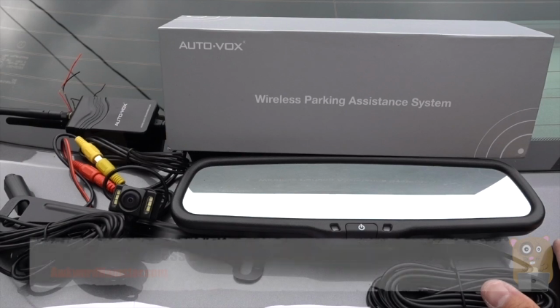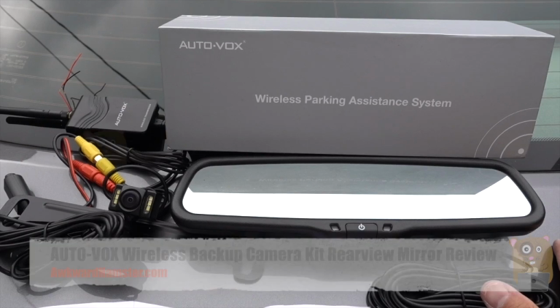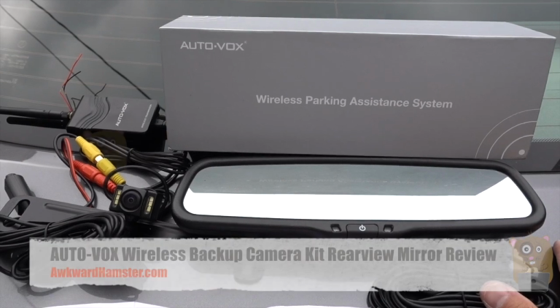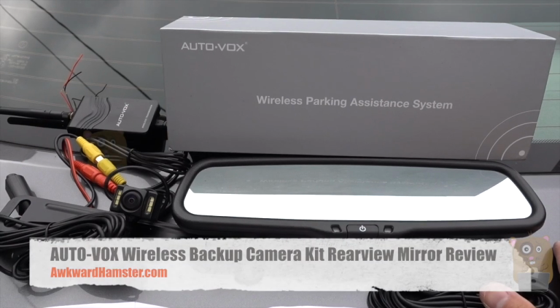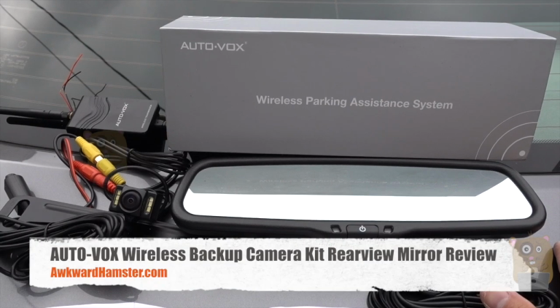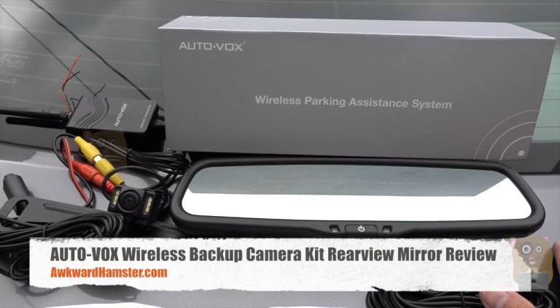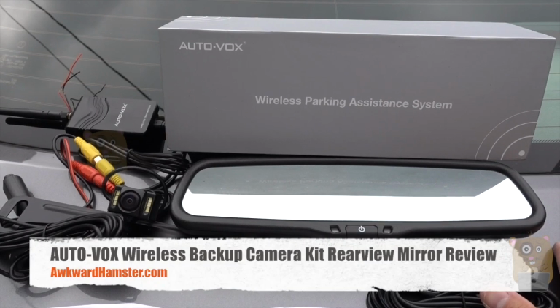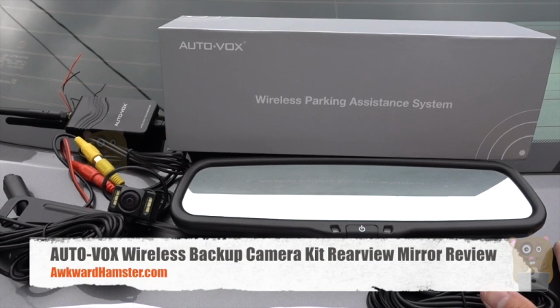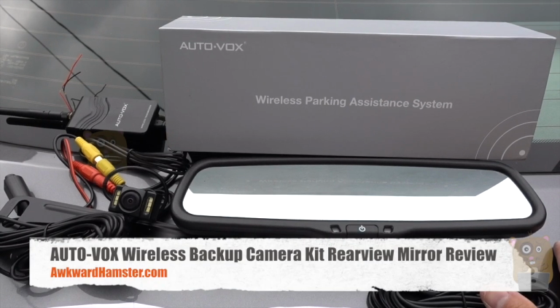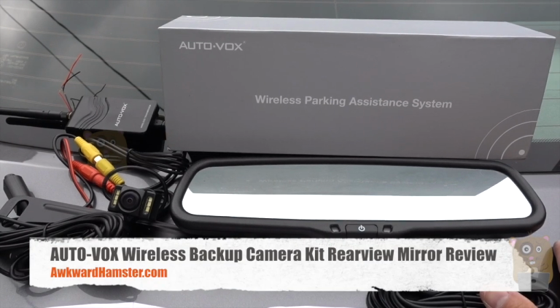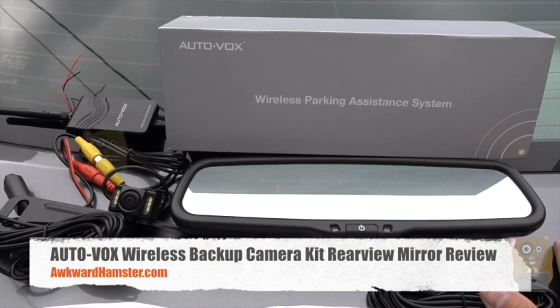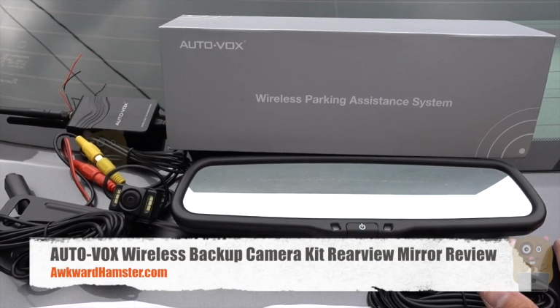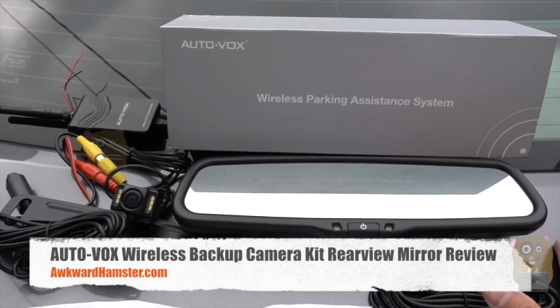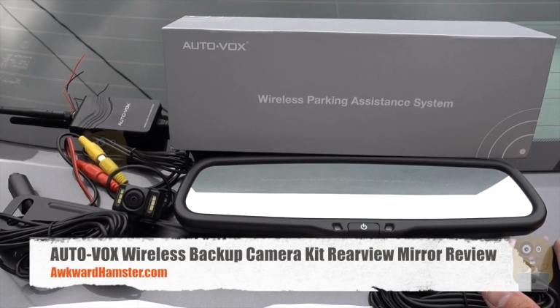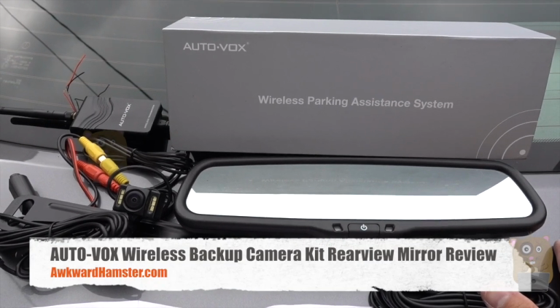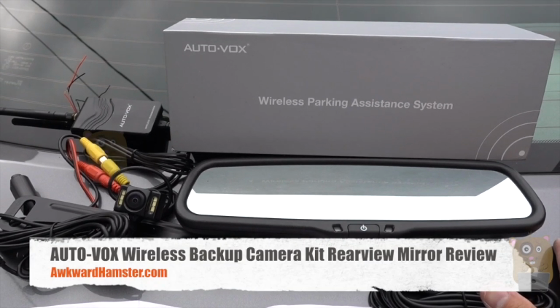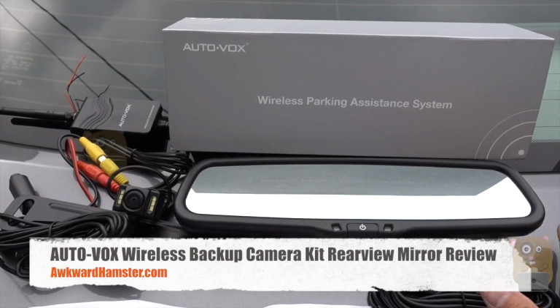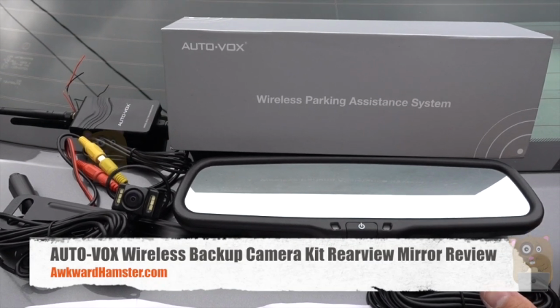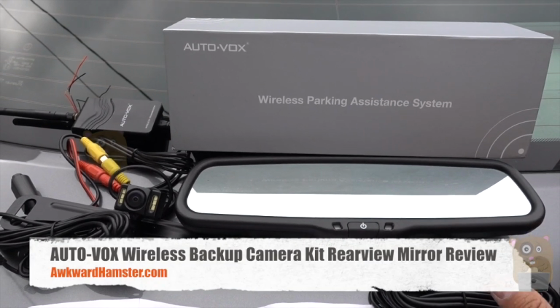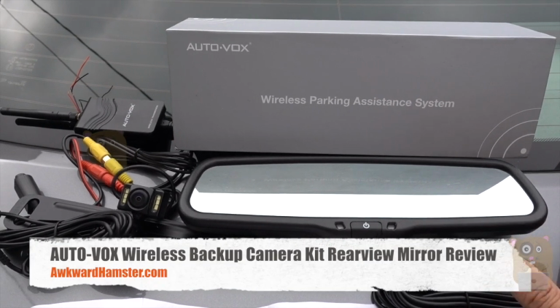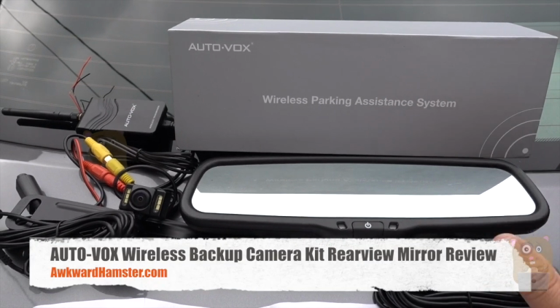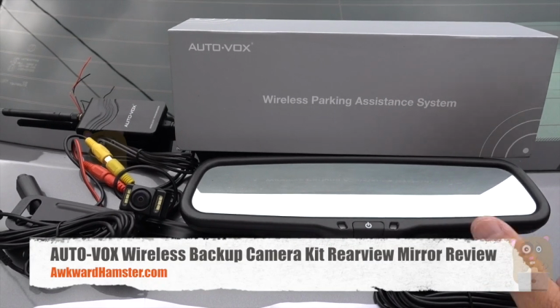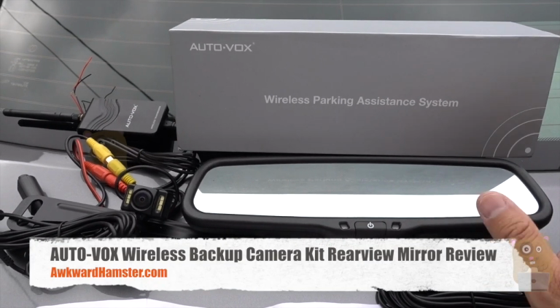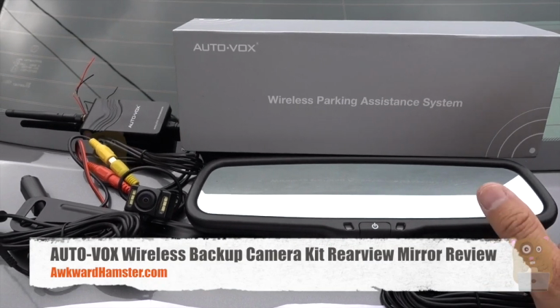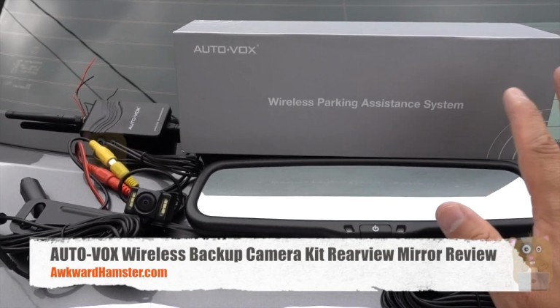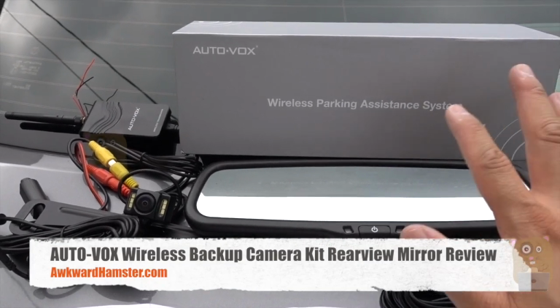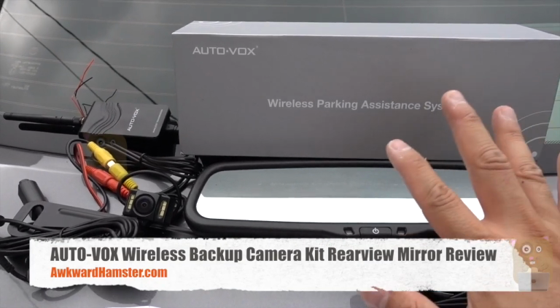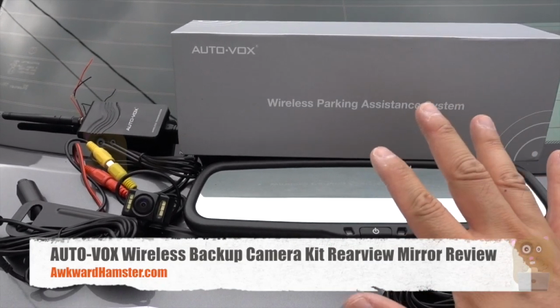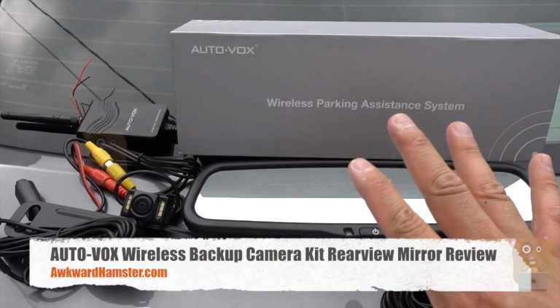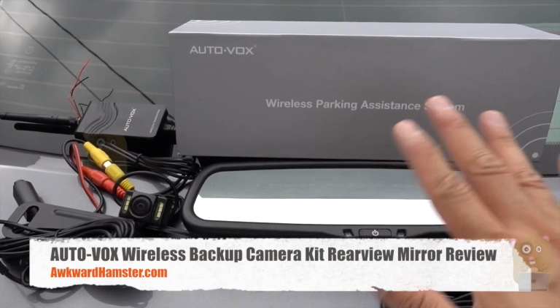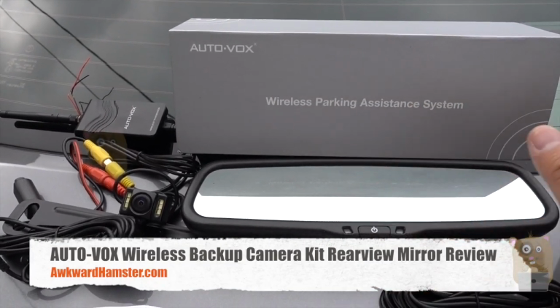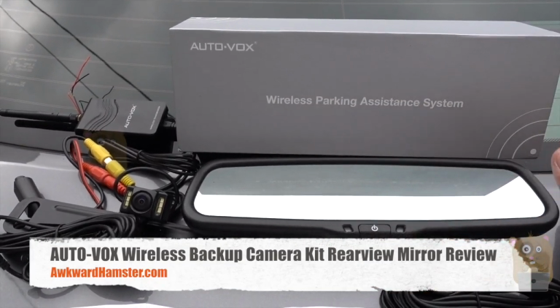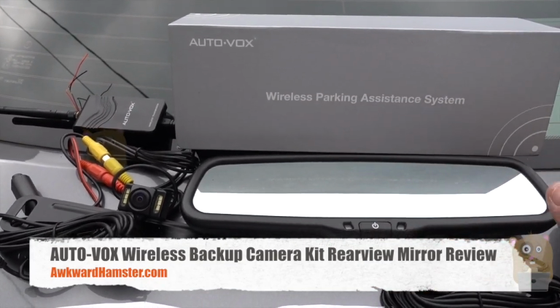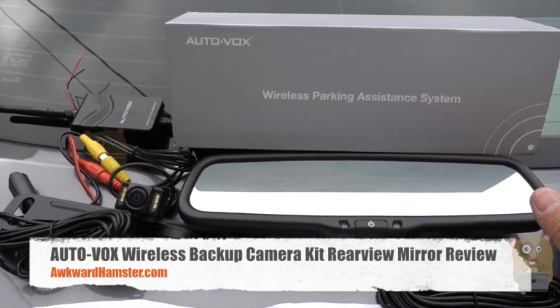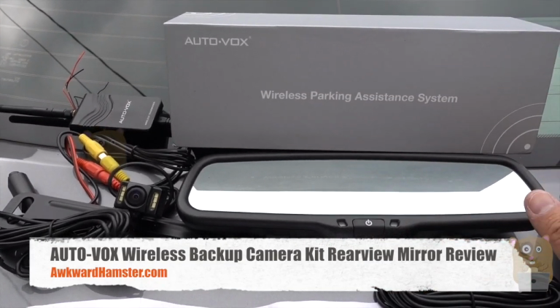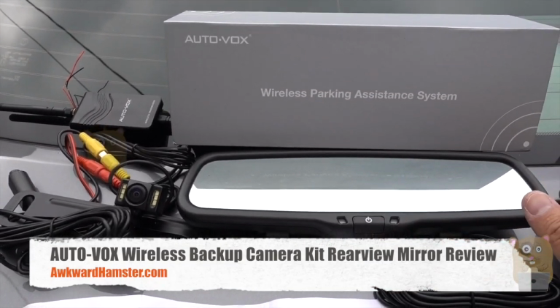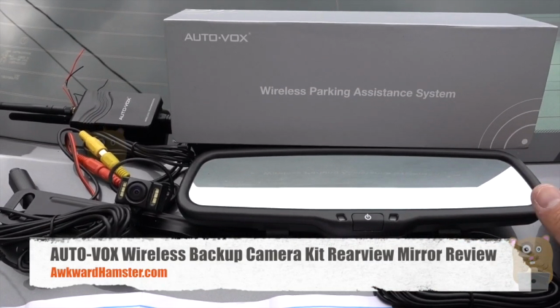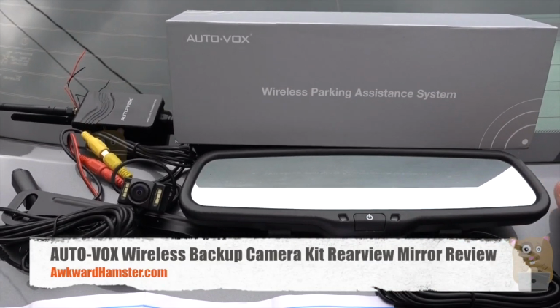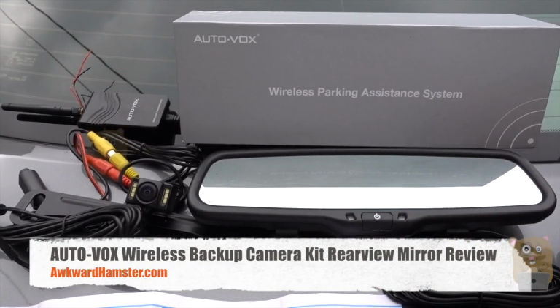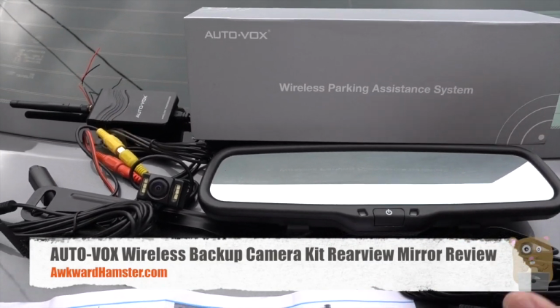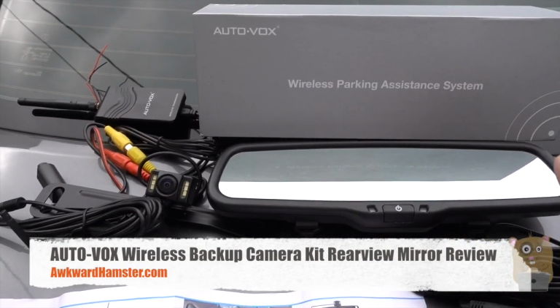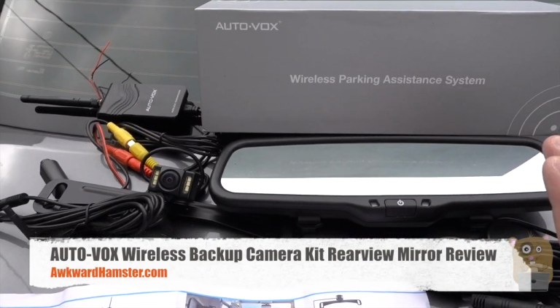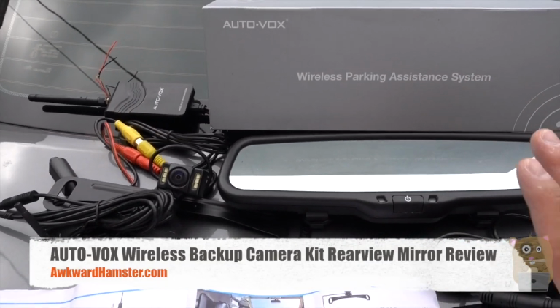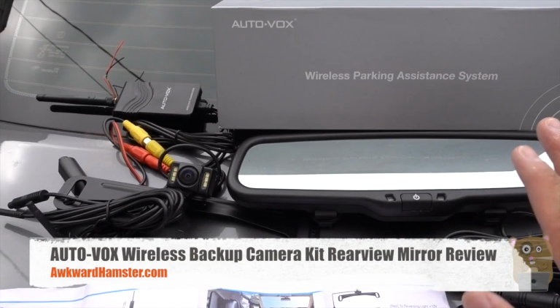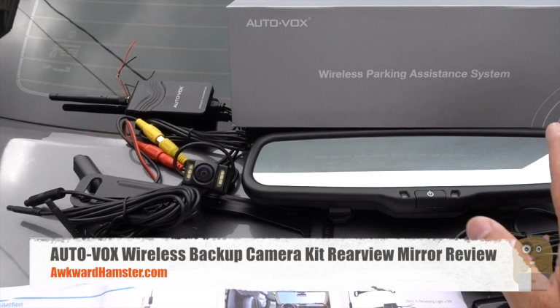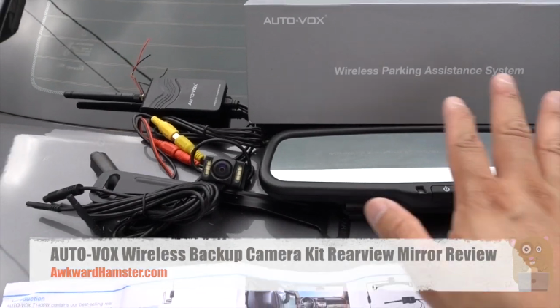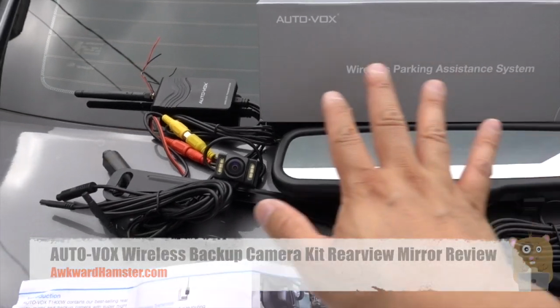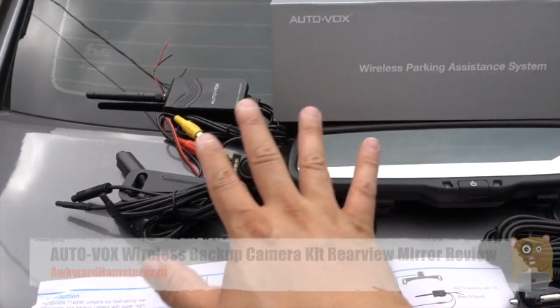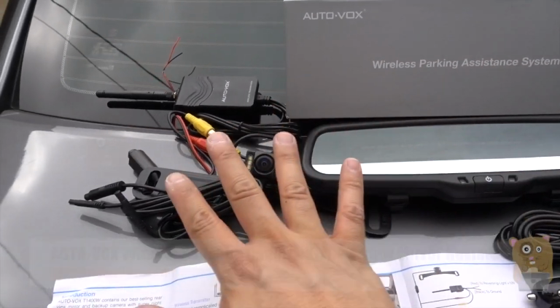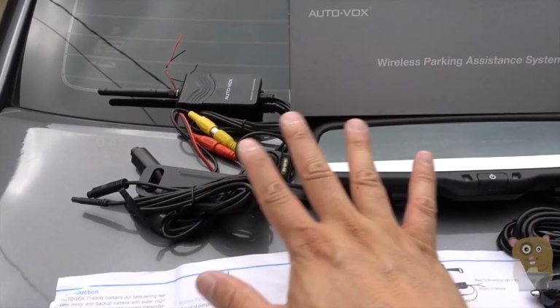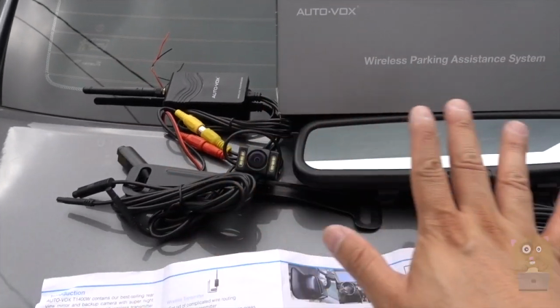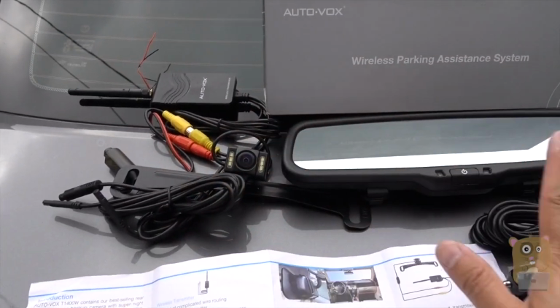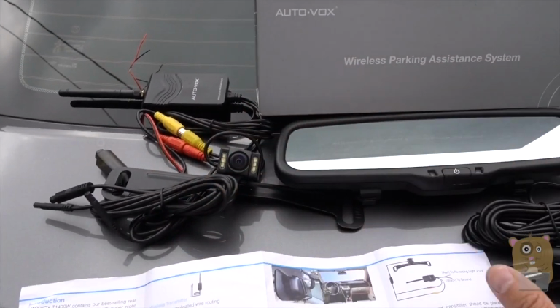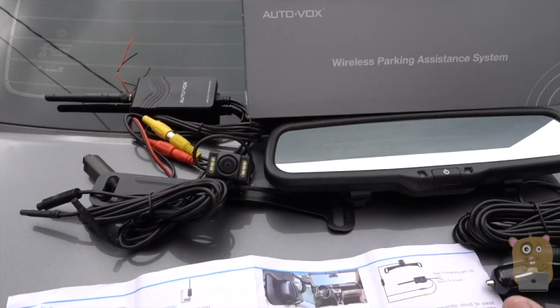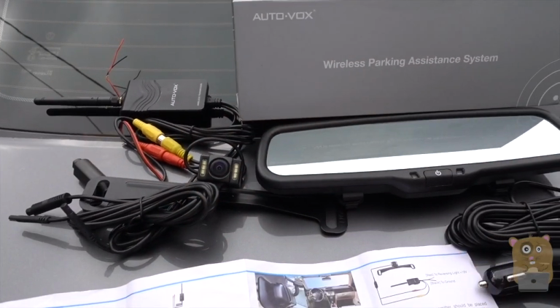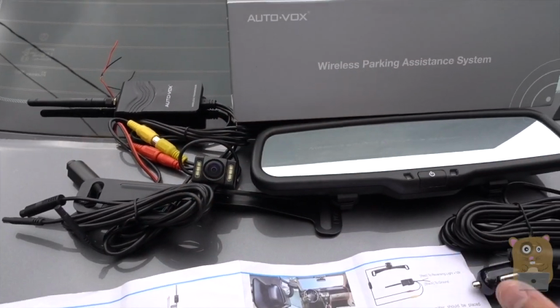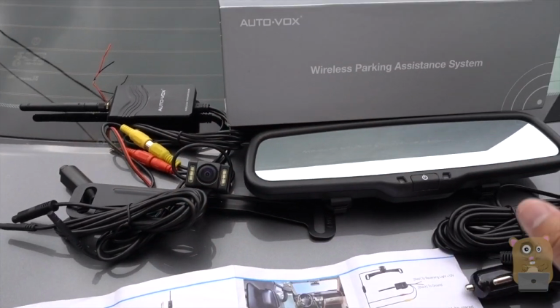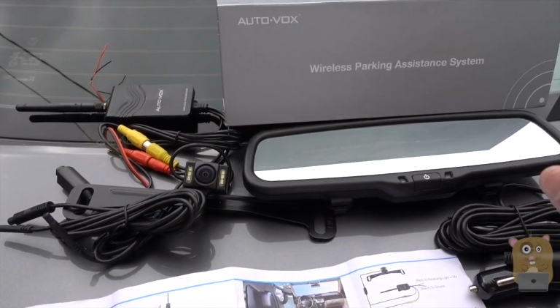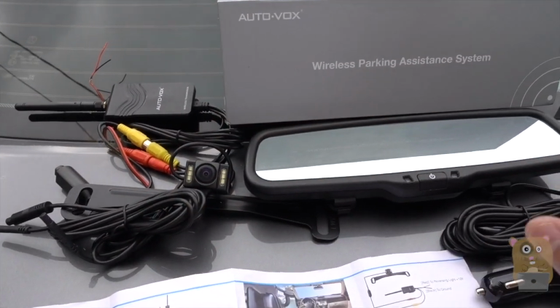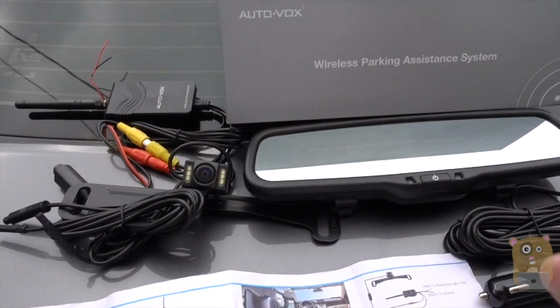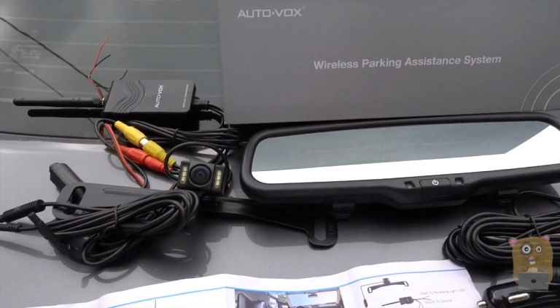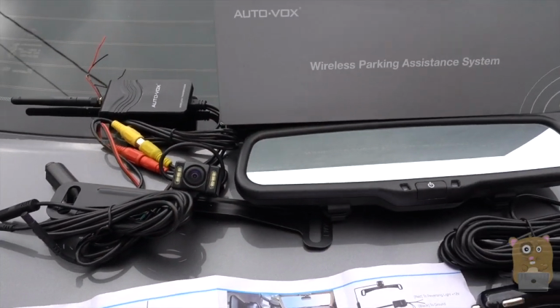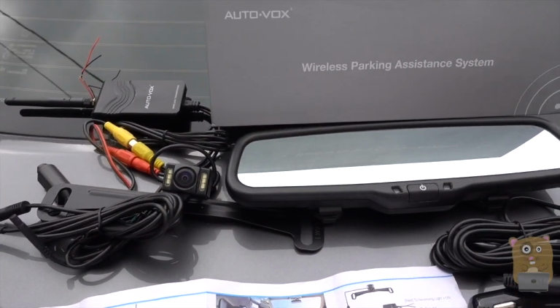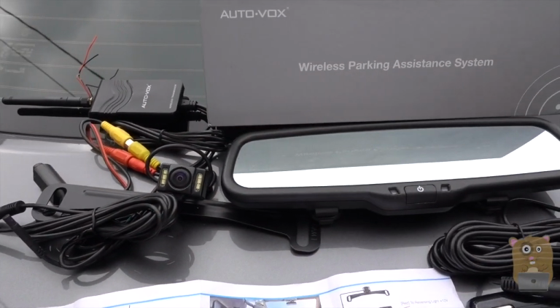Hi, welcome to Tokyo Amster. Today I'll be reviewing this AutoVox wireless parking camera, and everything you see here costs about $140.